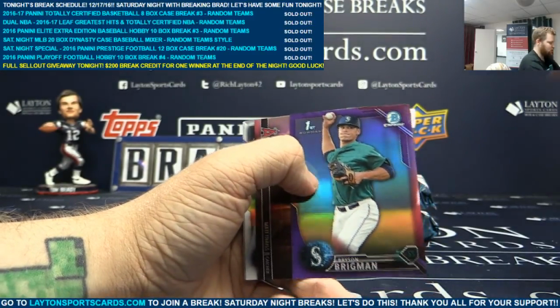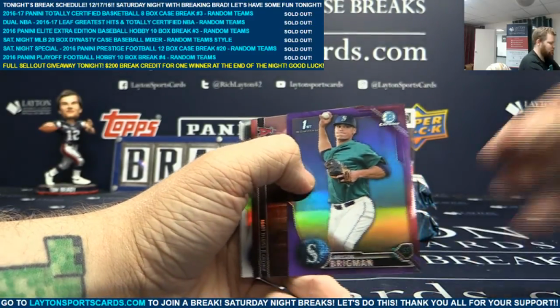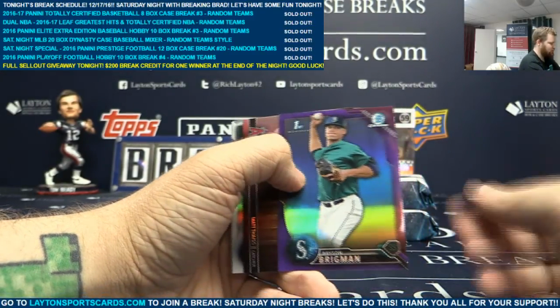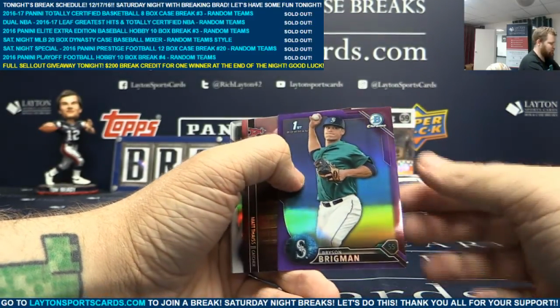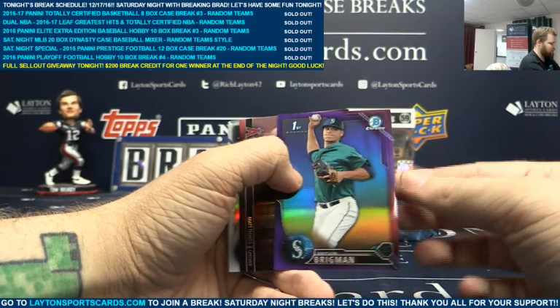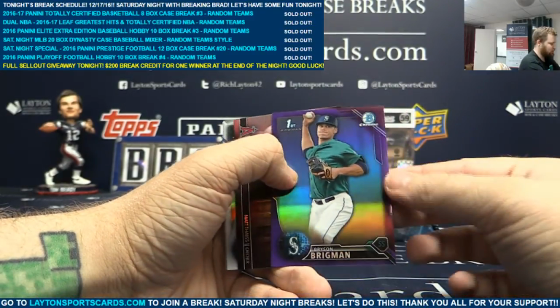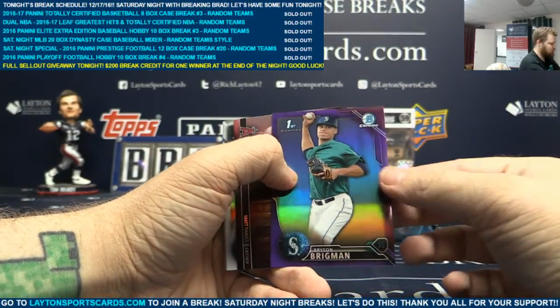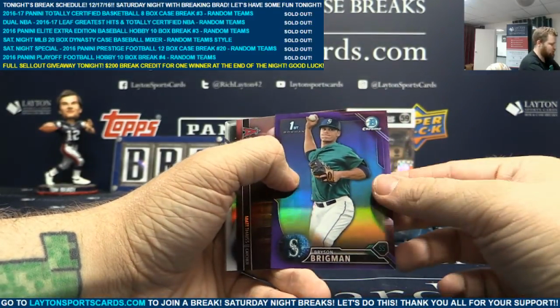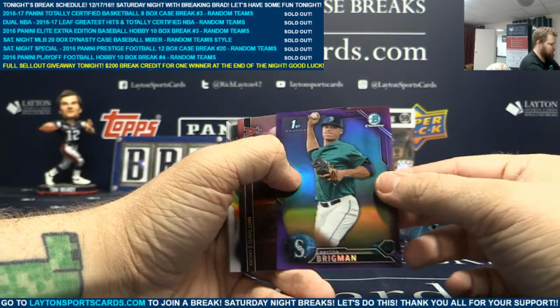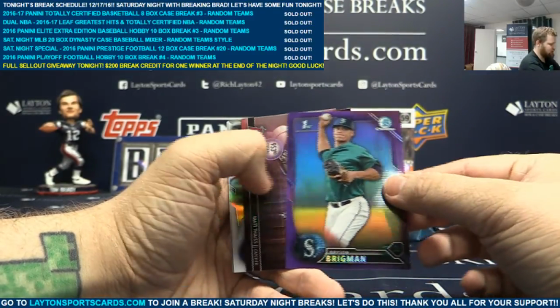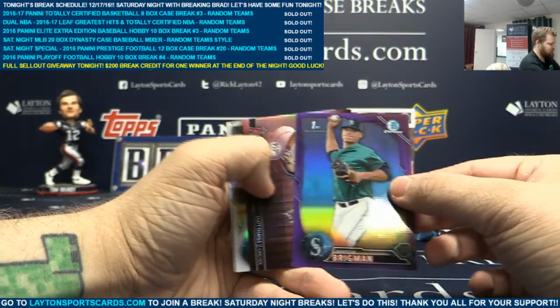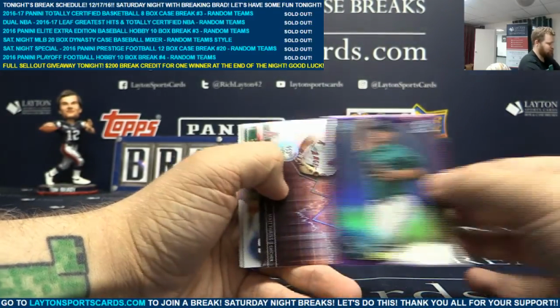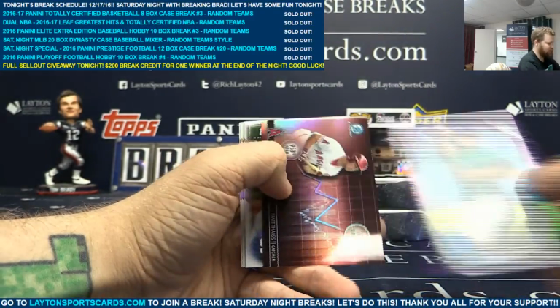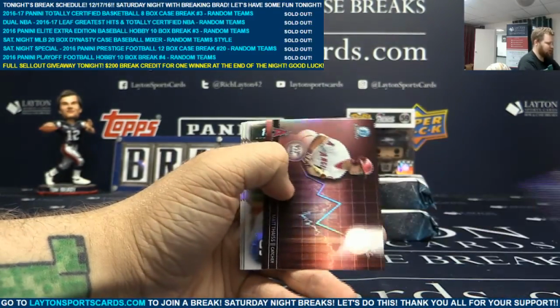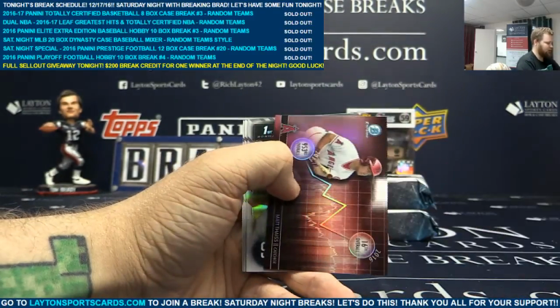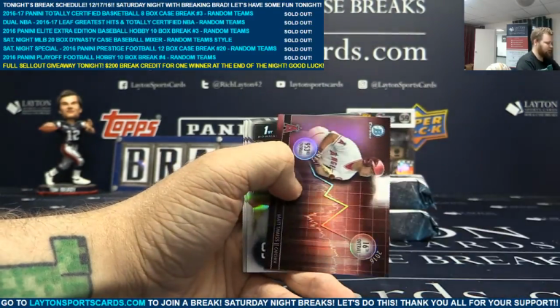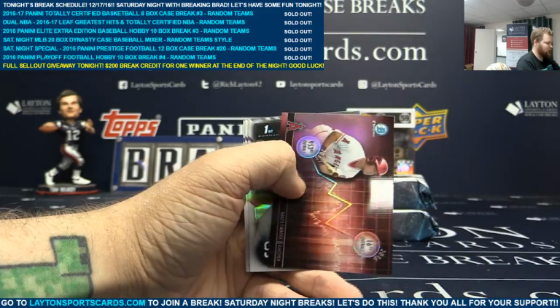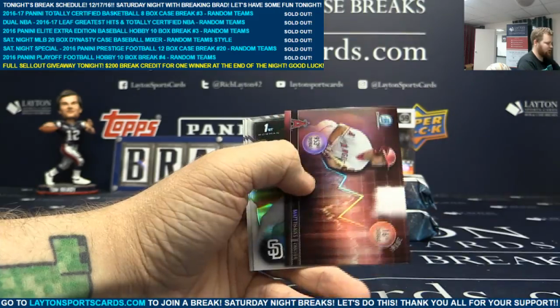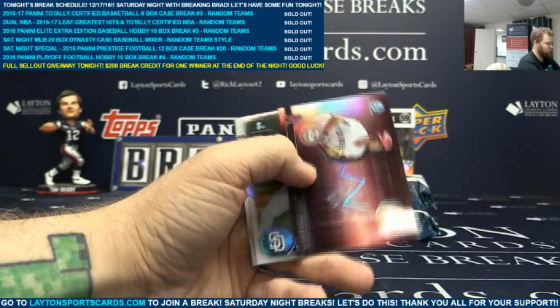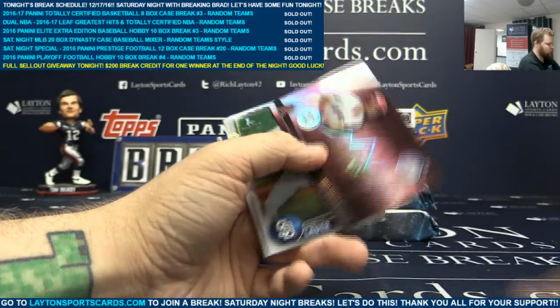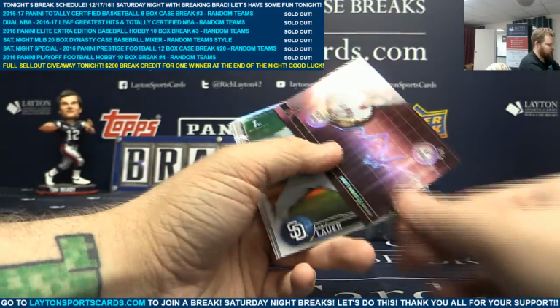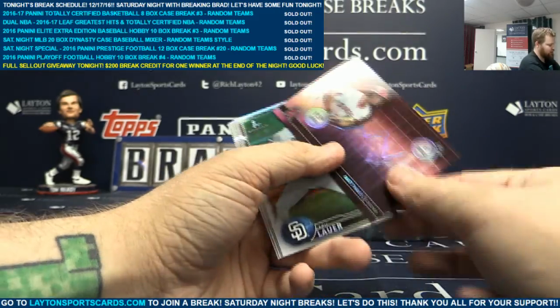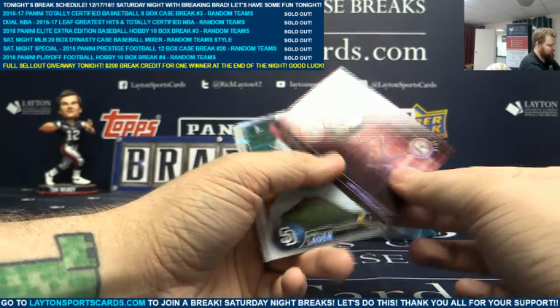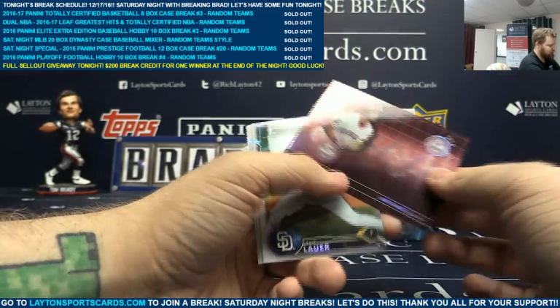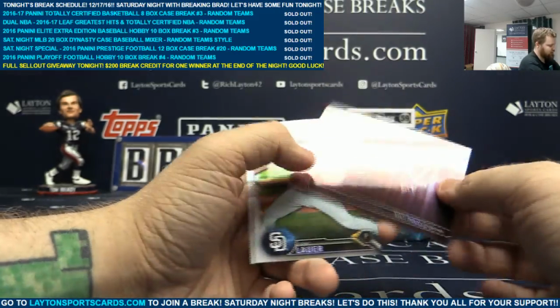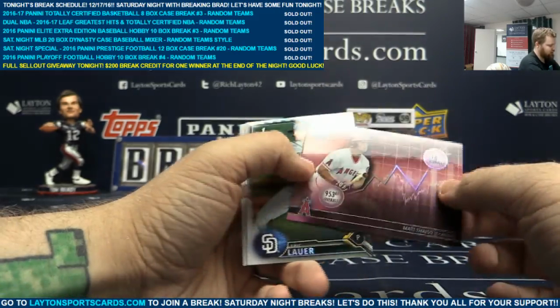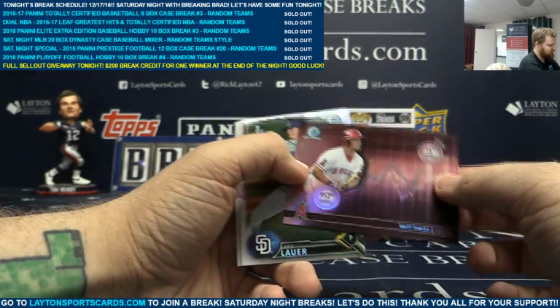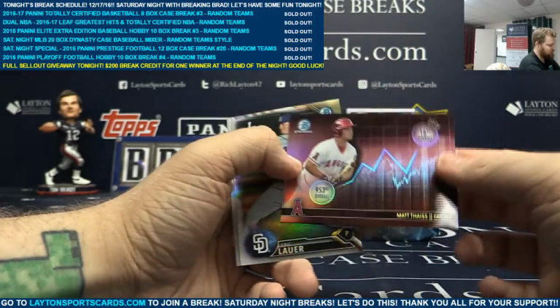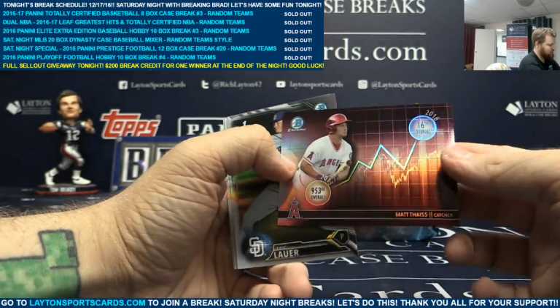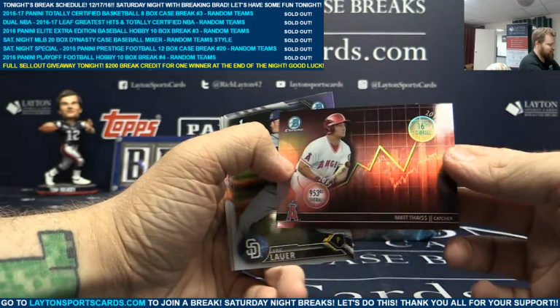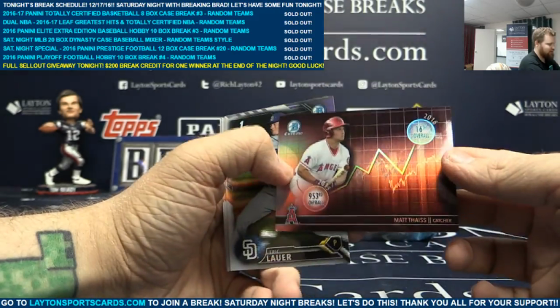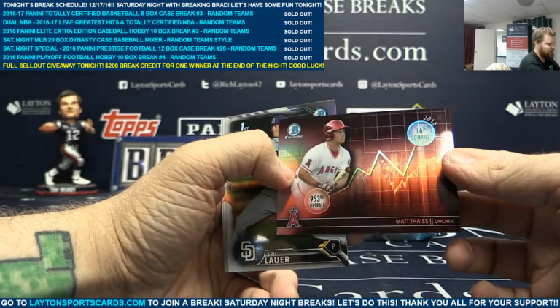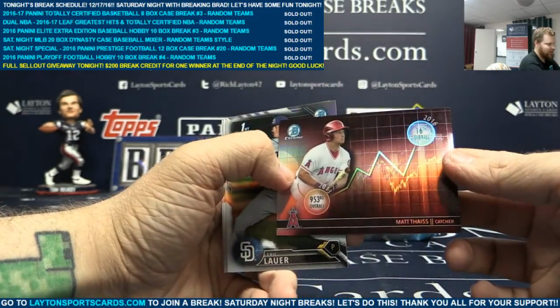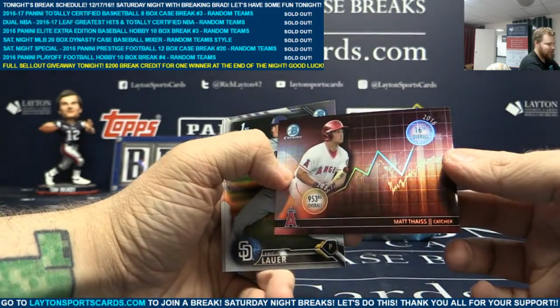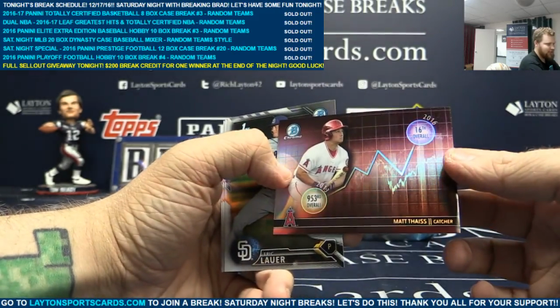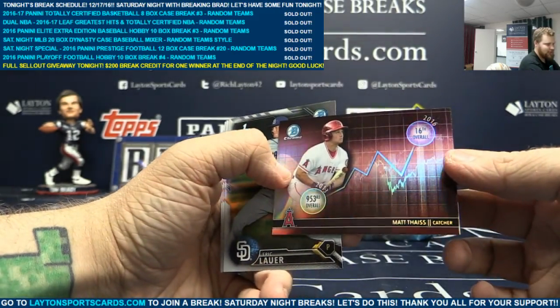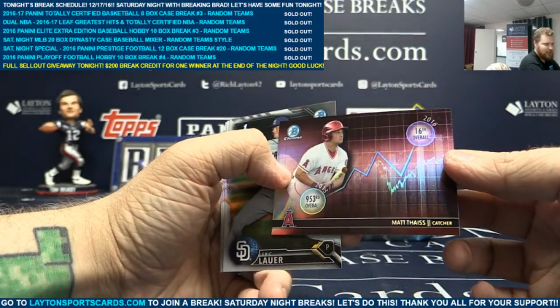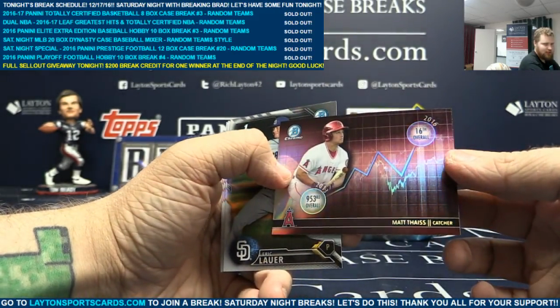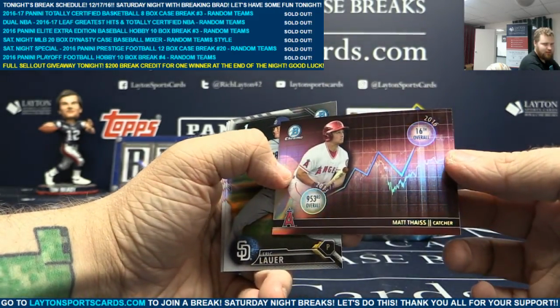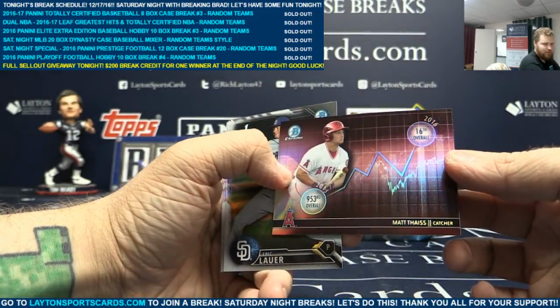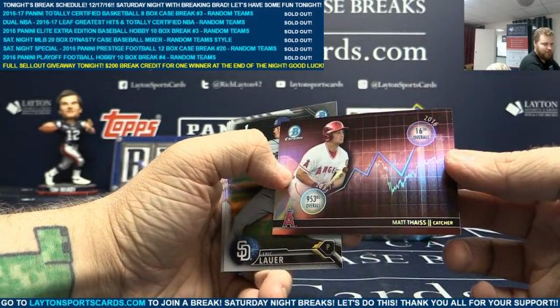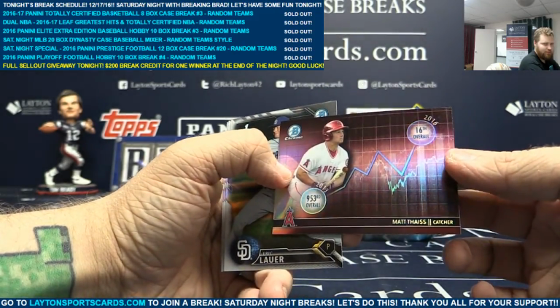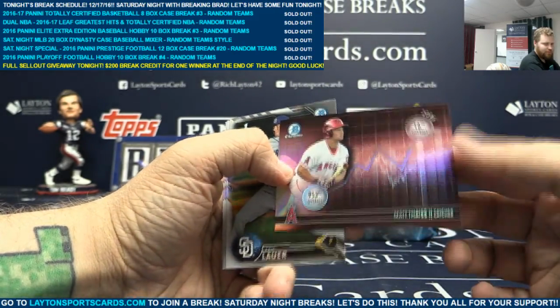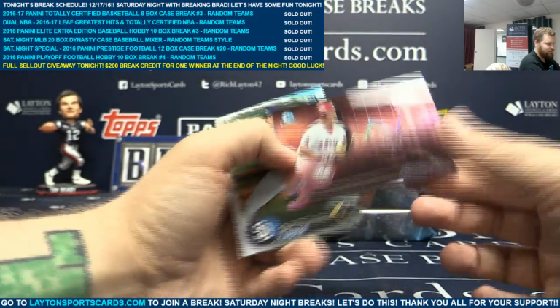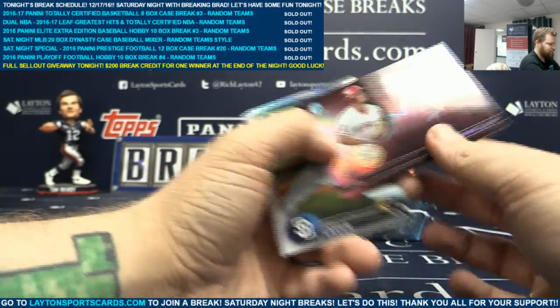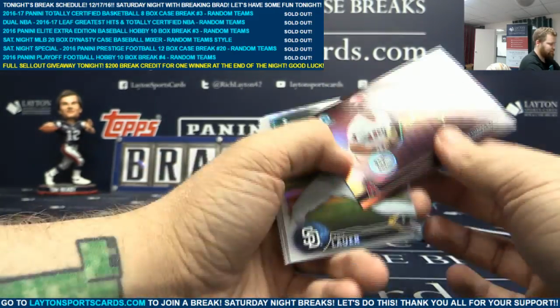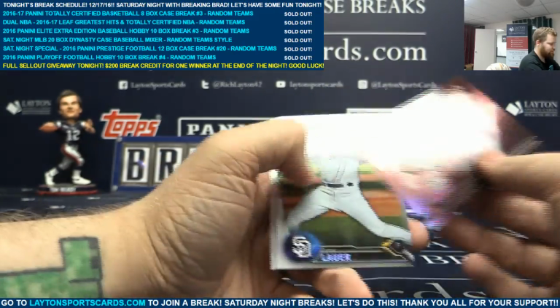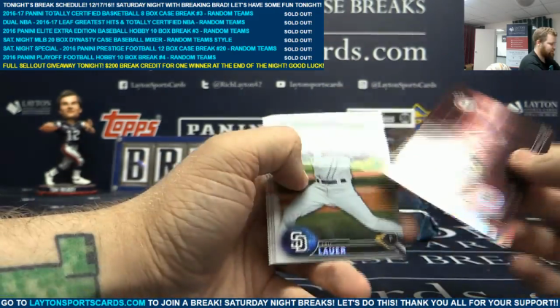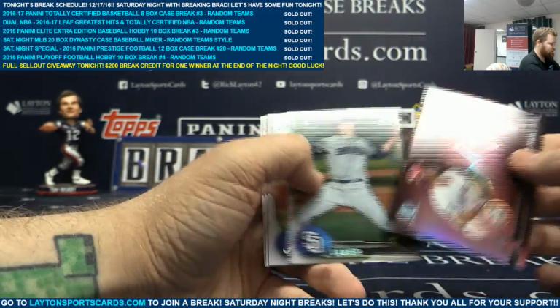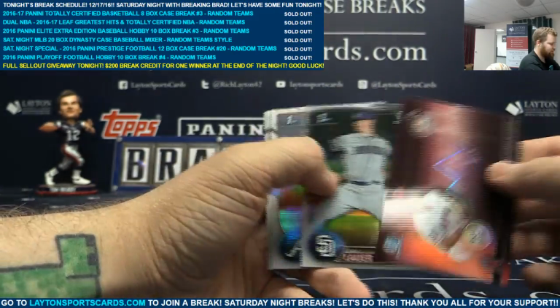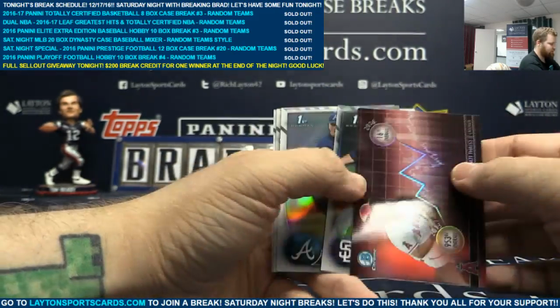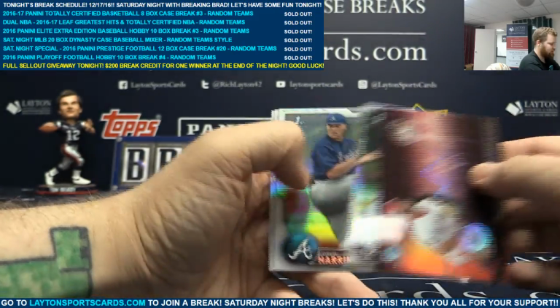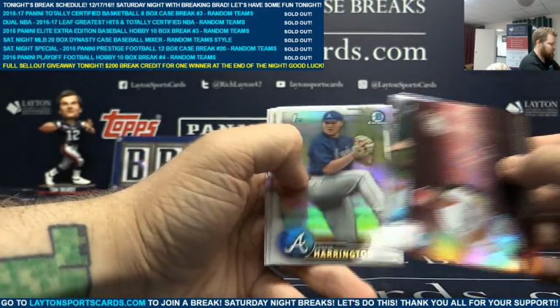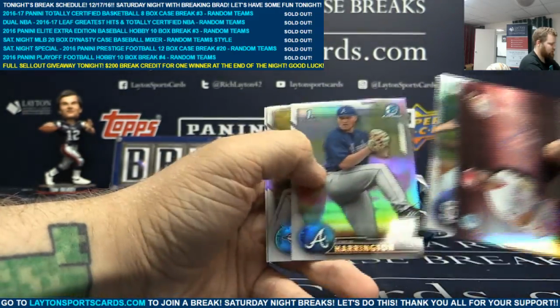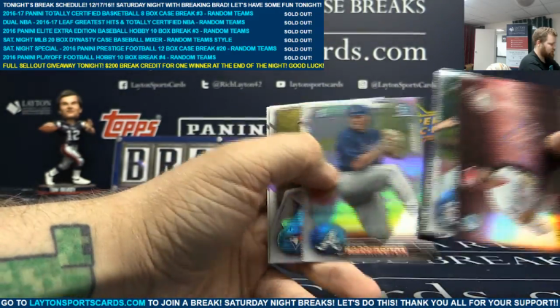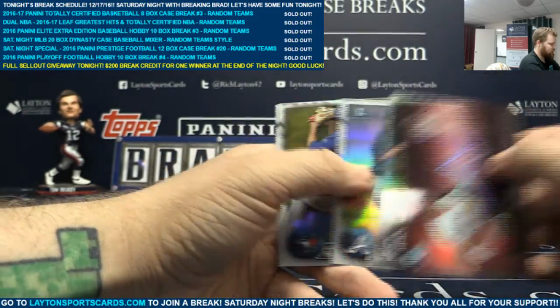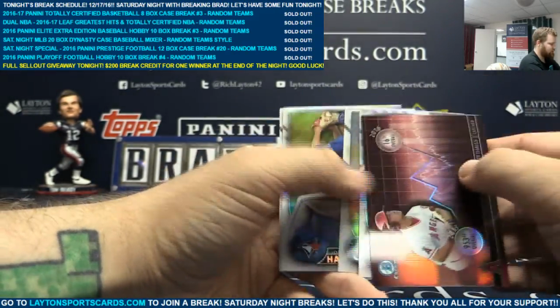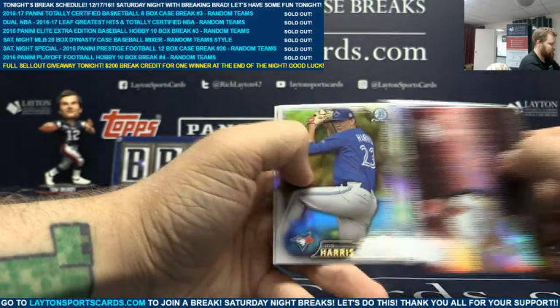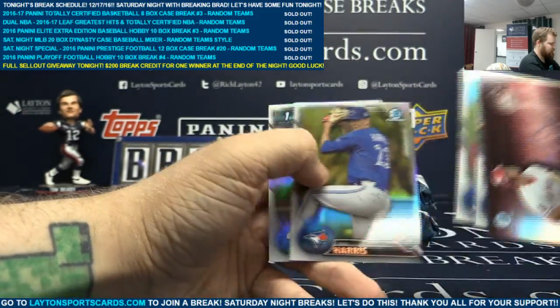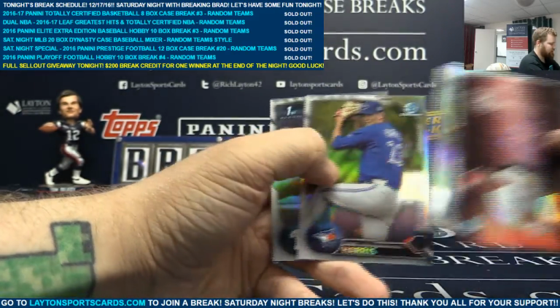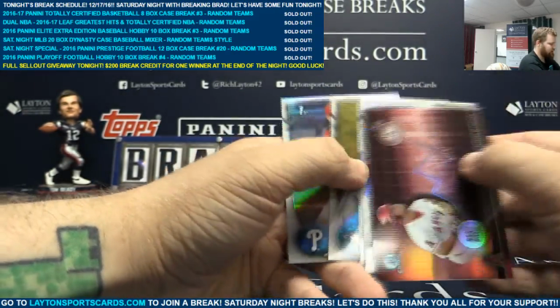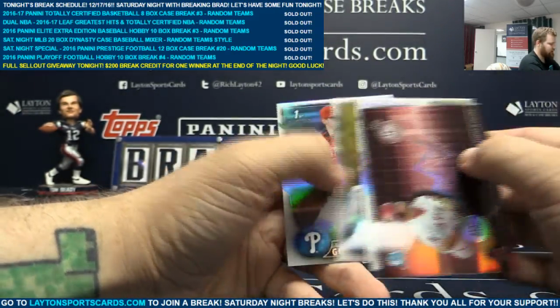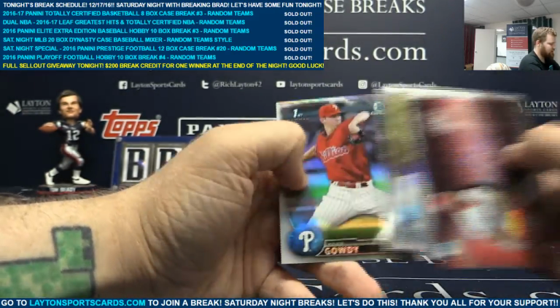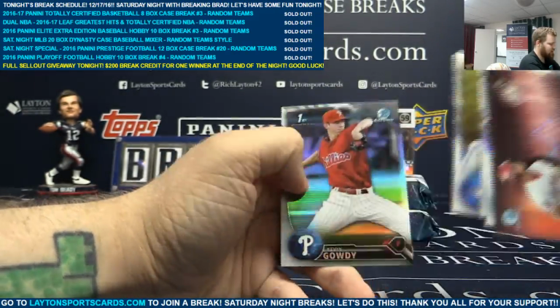Purple Bryce Embraigment. Graph insert Matt. Refractors on the back.